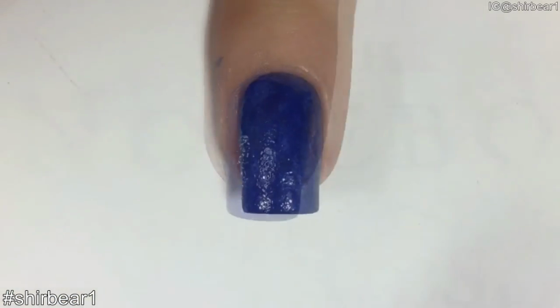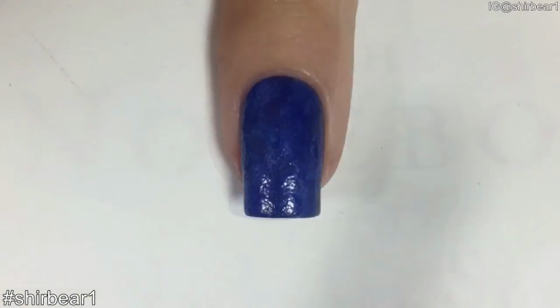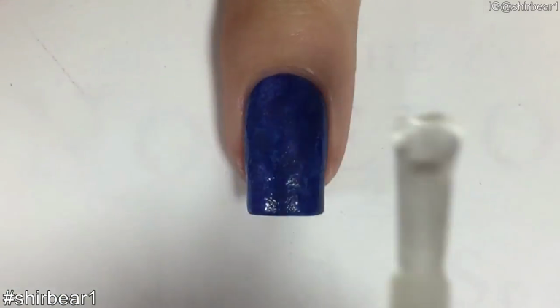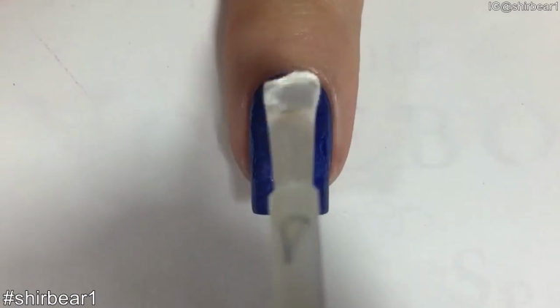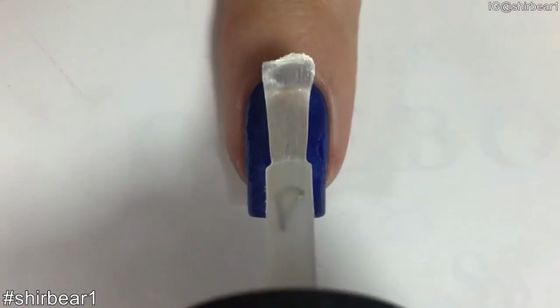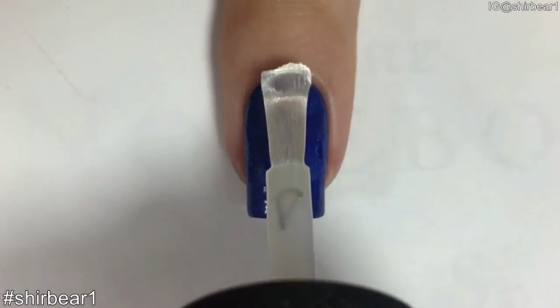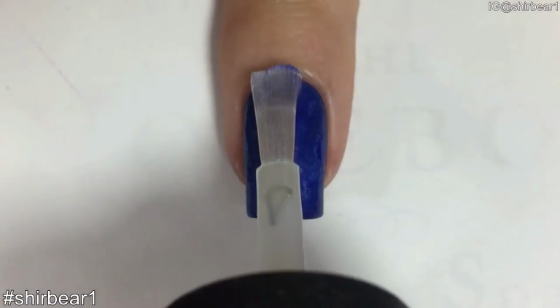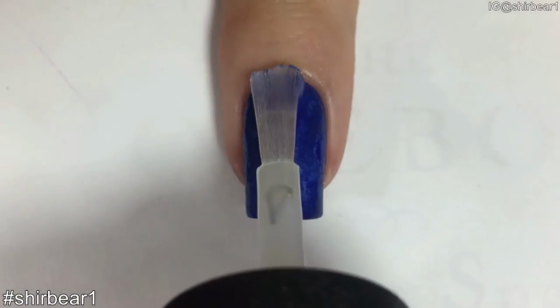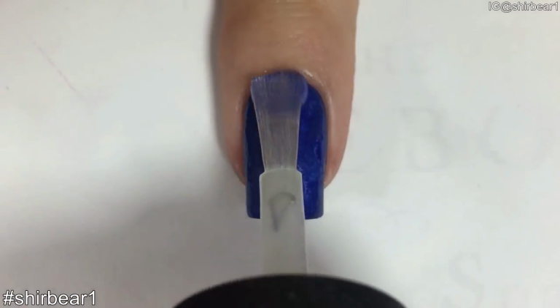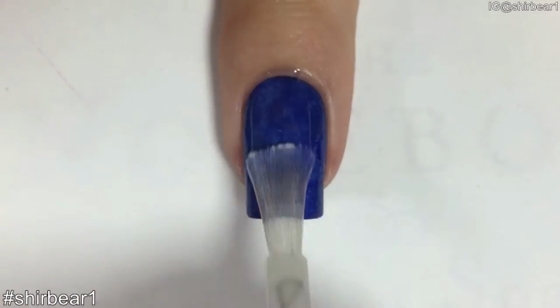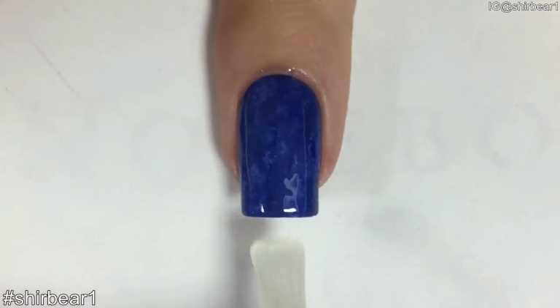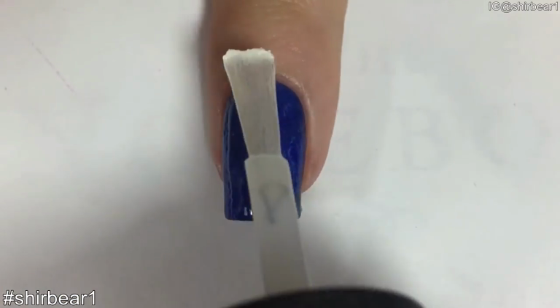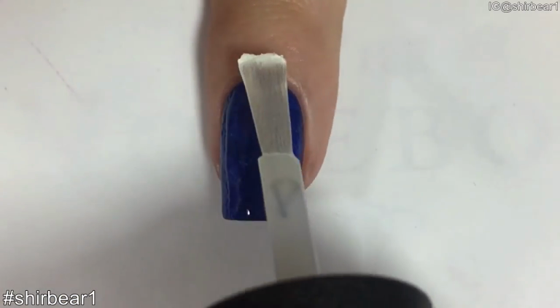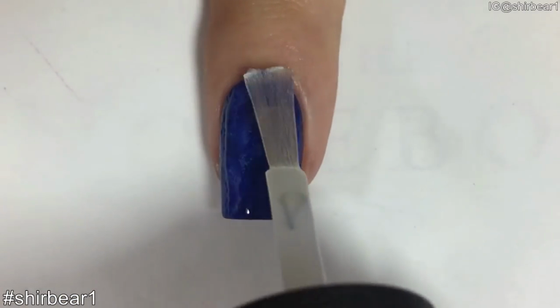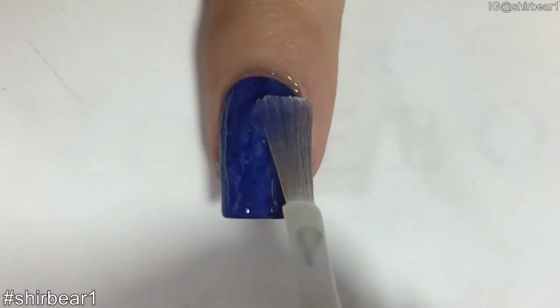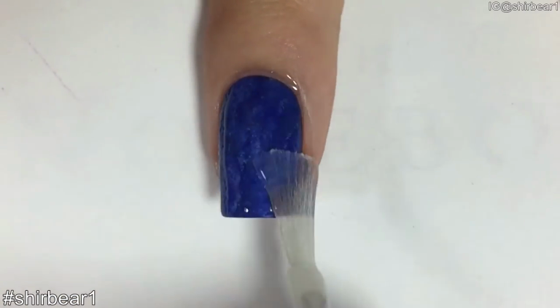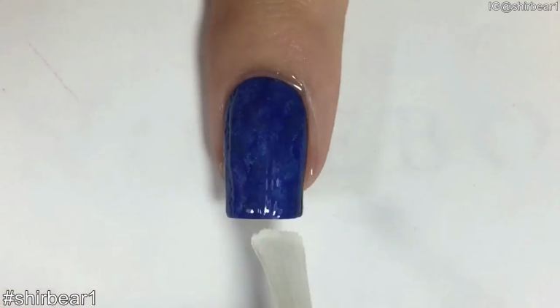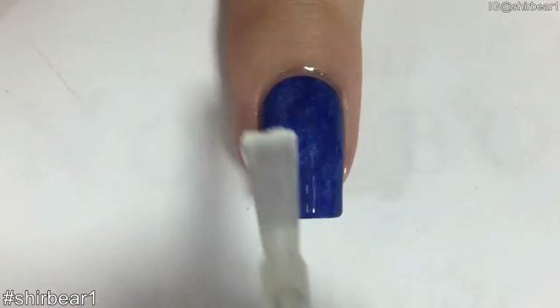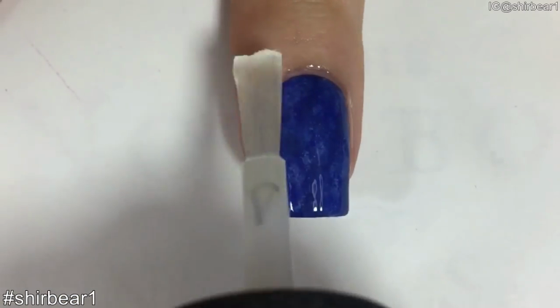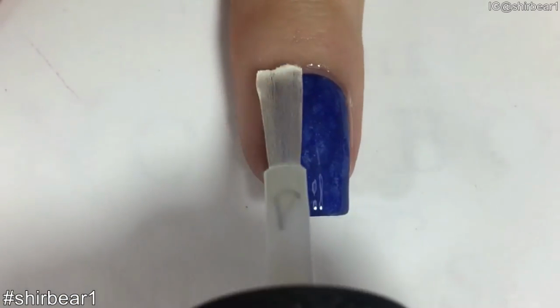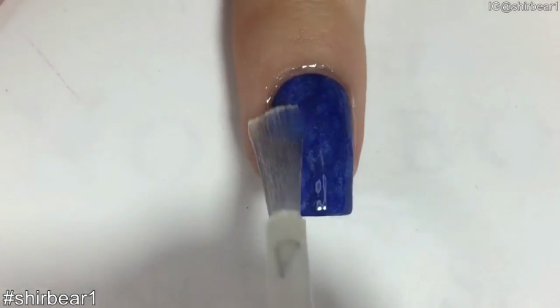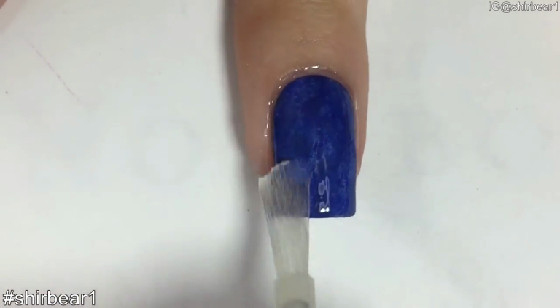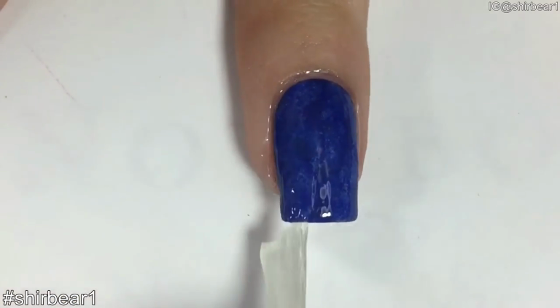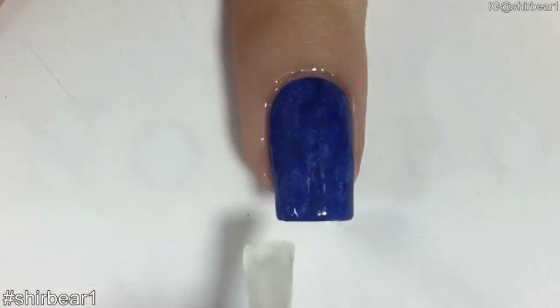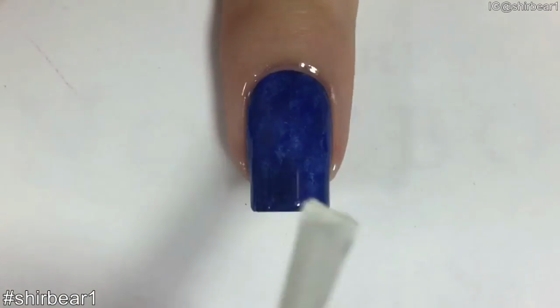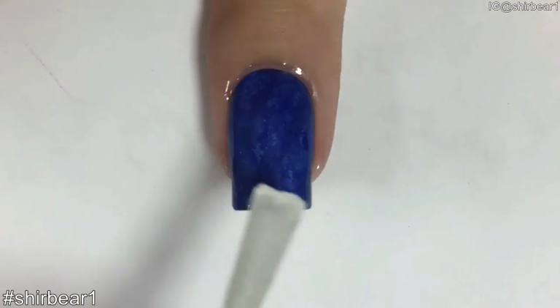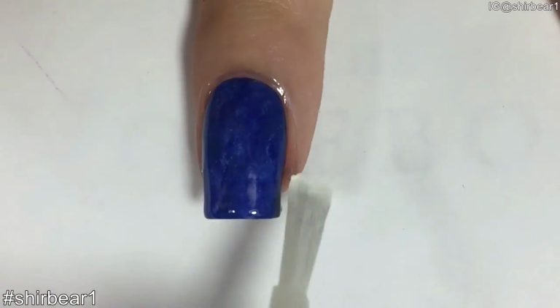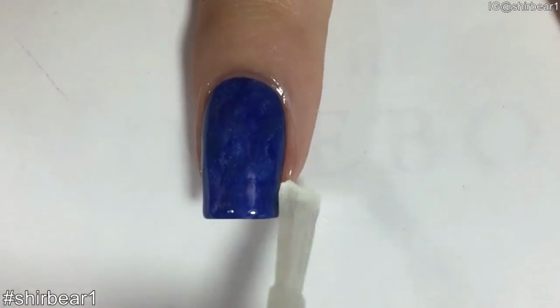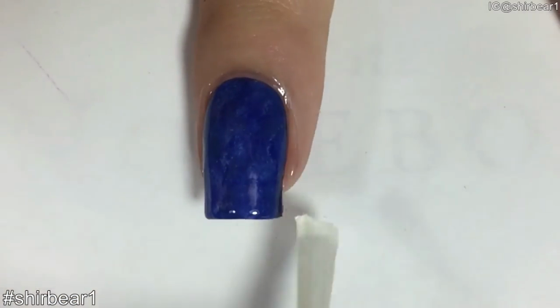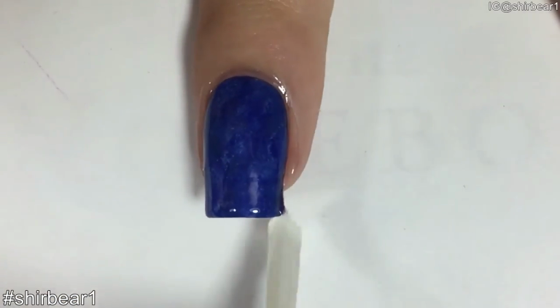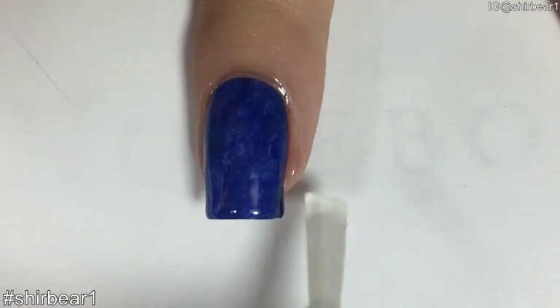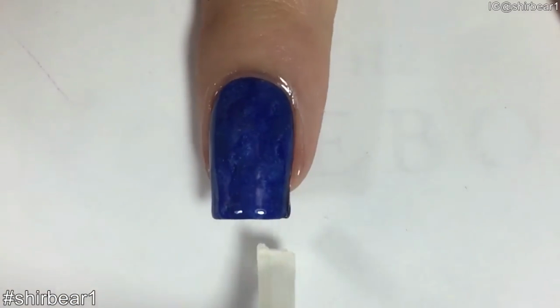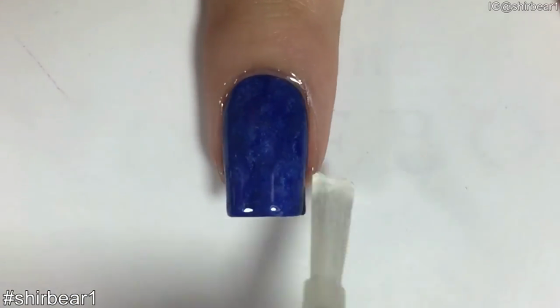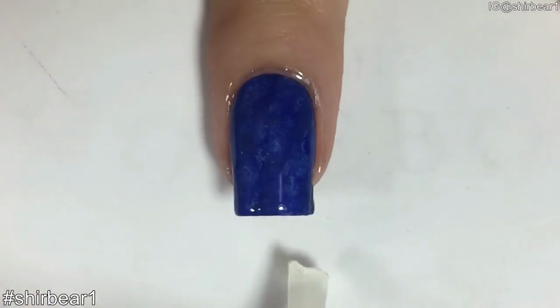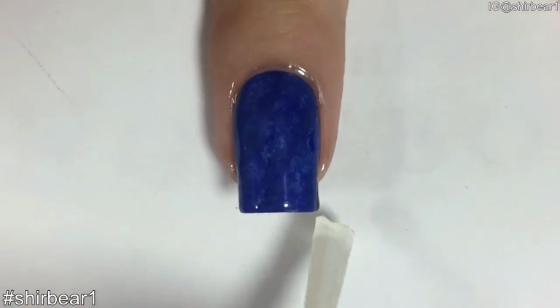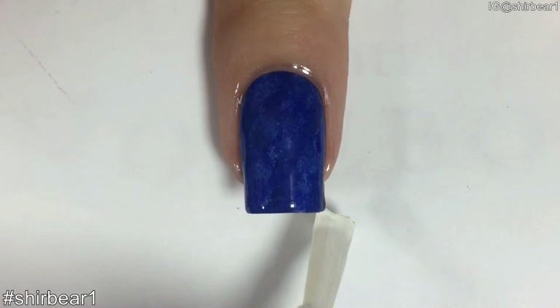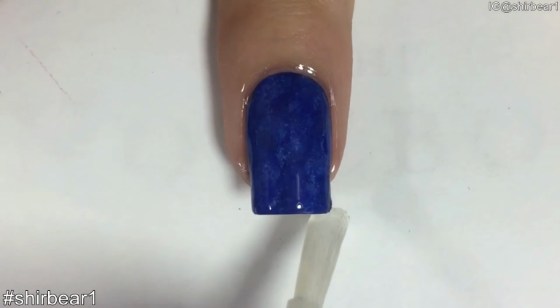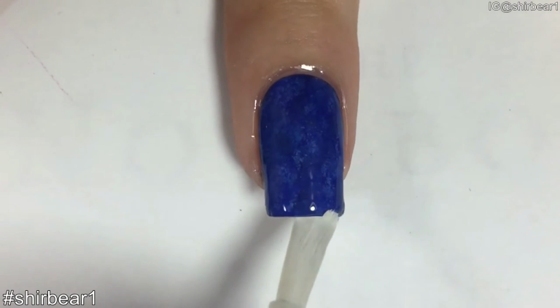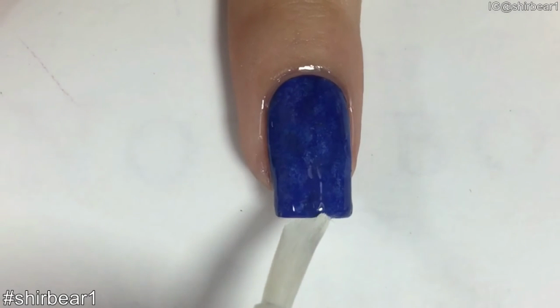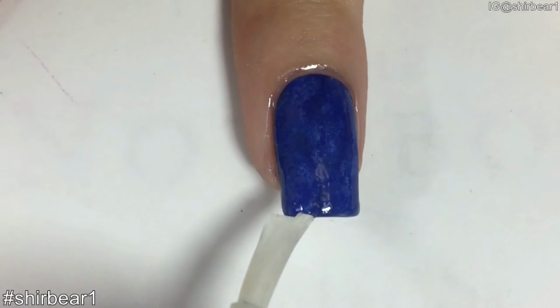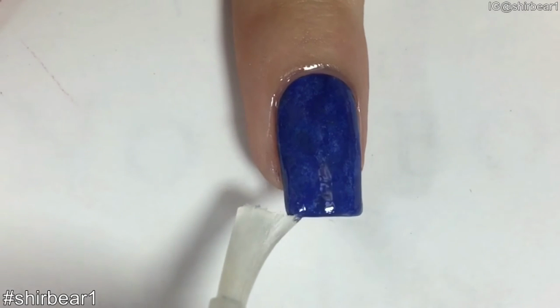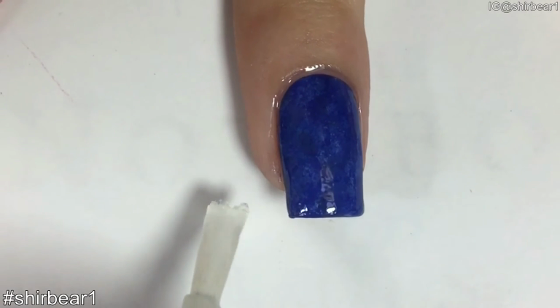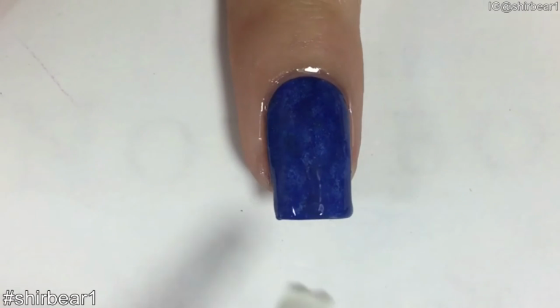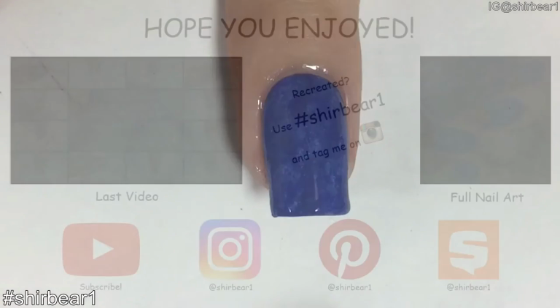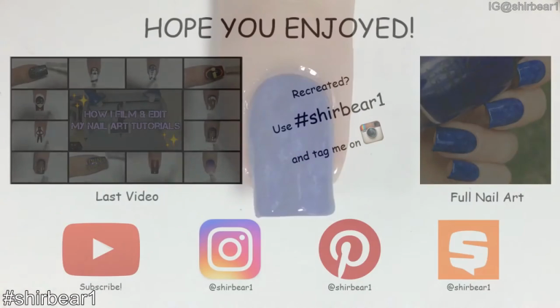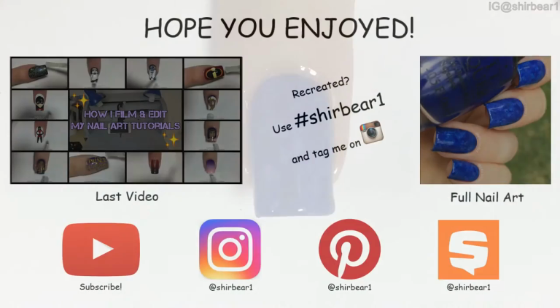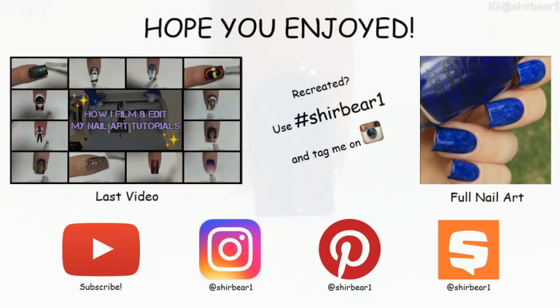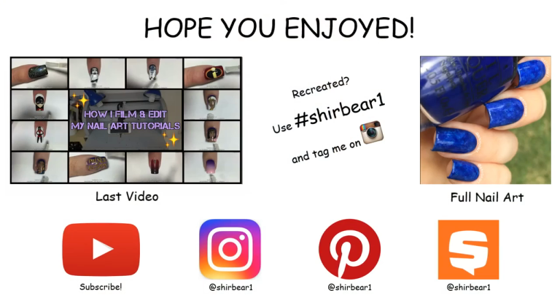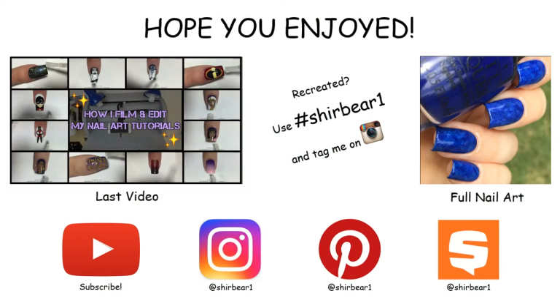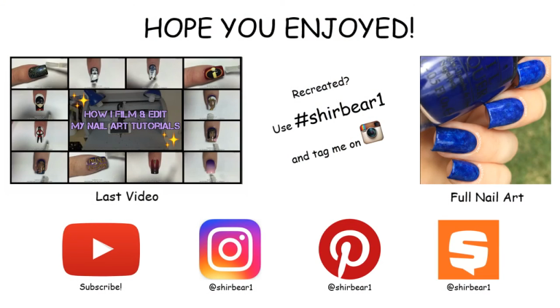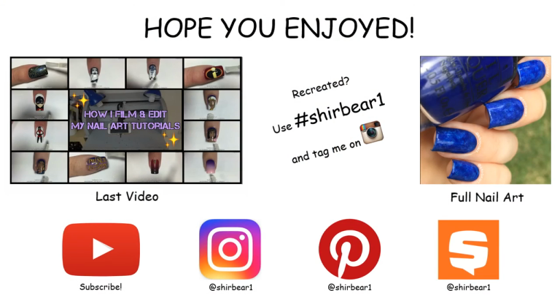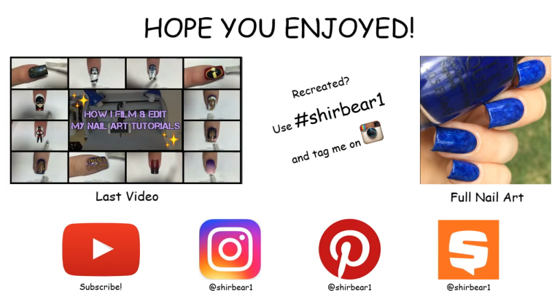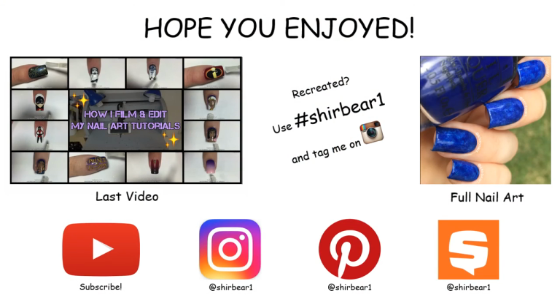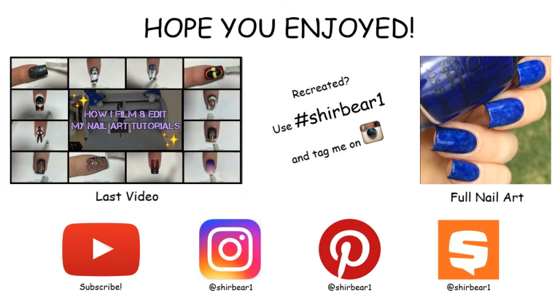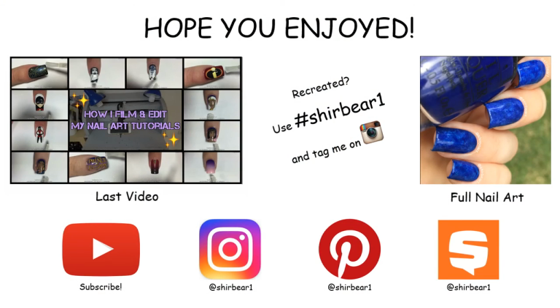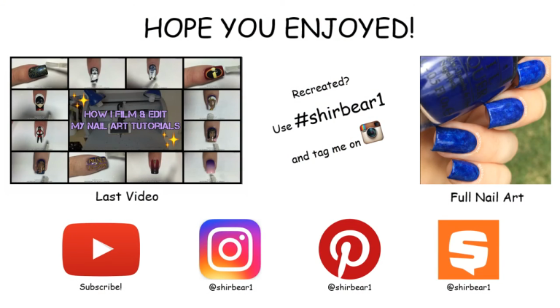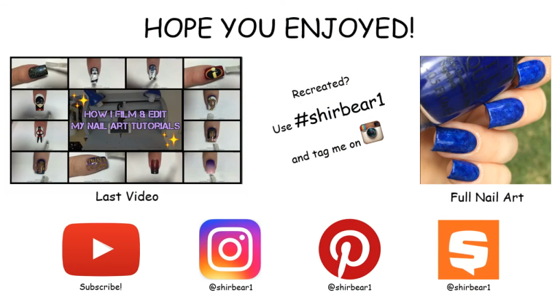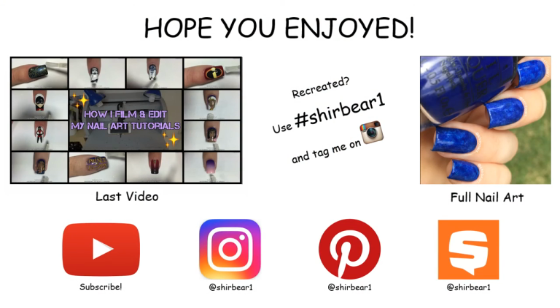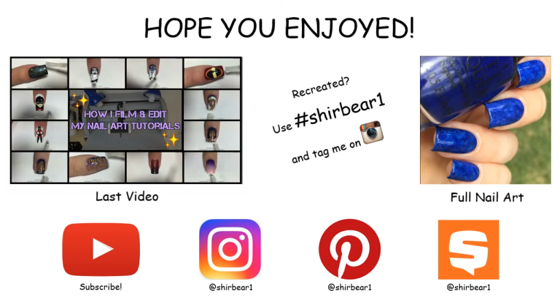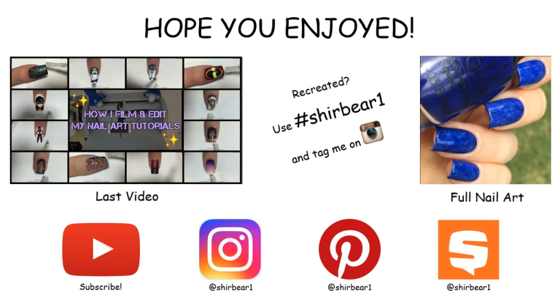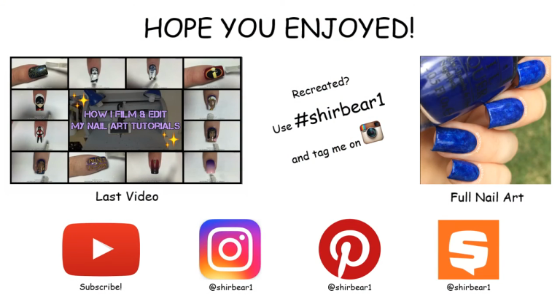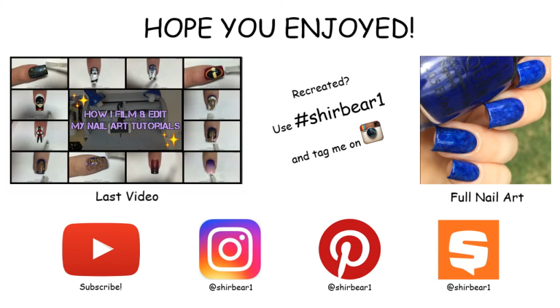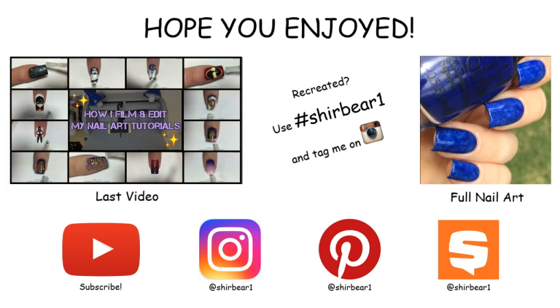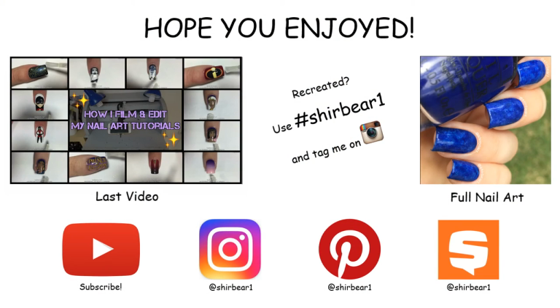When done, apply top coat to smooth out the surface and make your nails look perfect. Thank you.